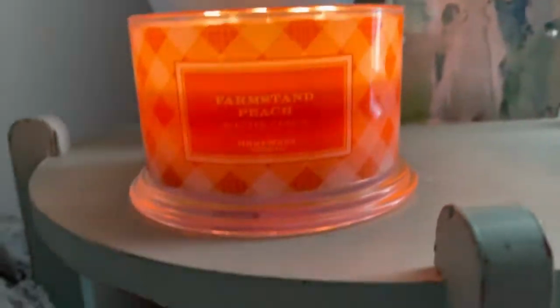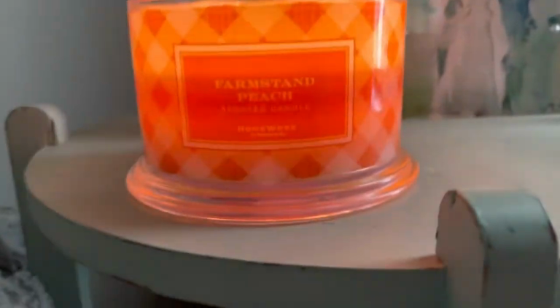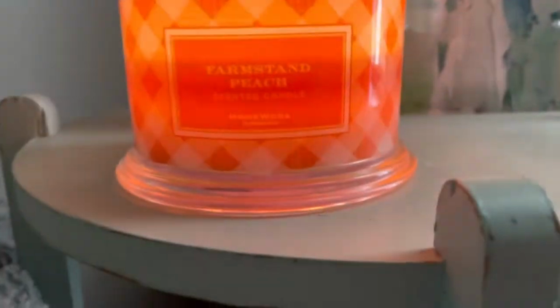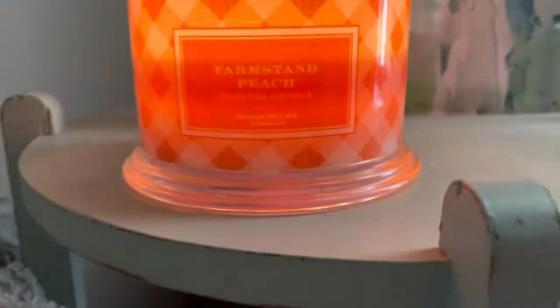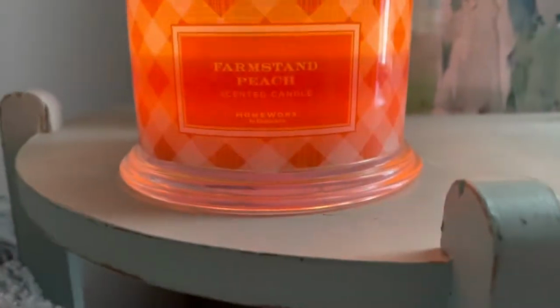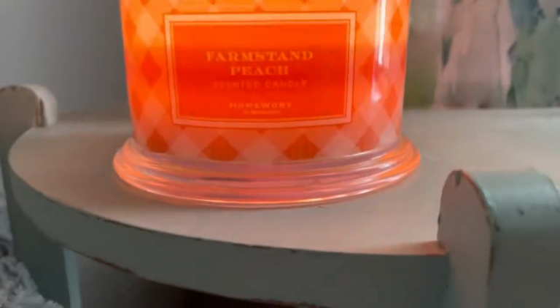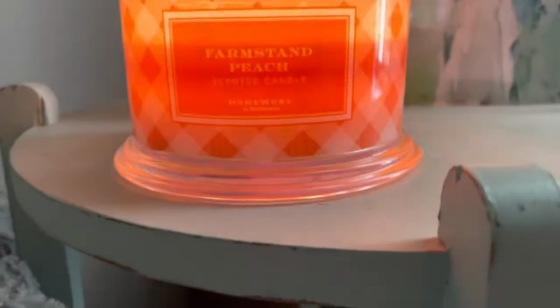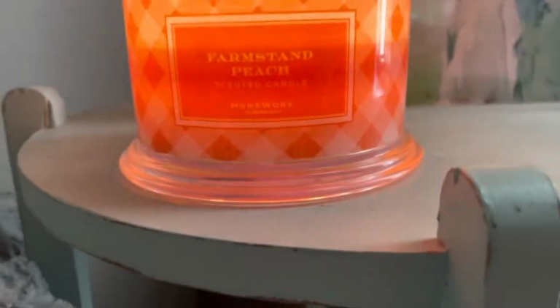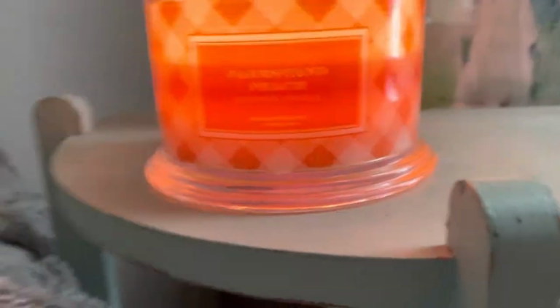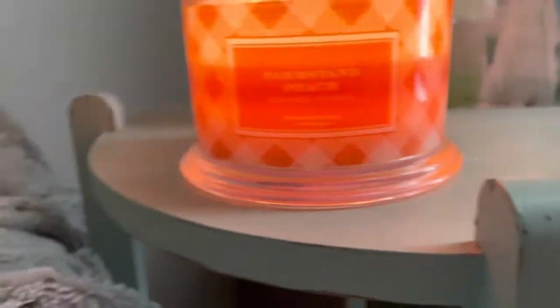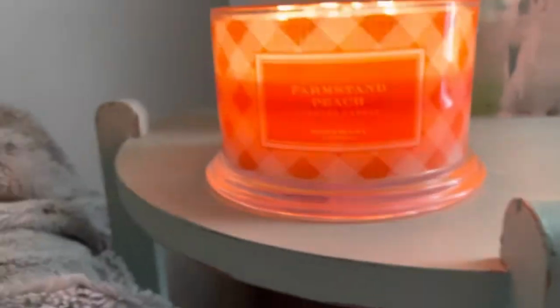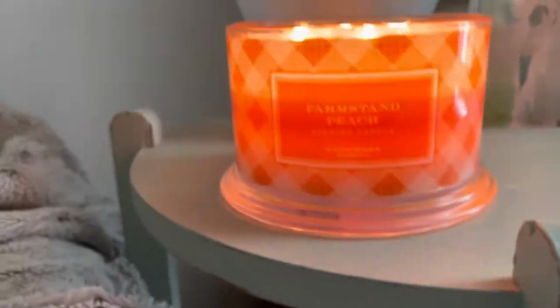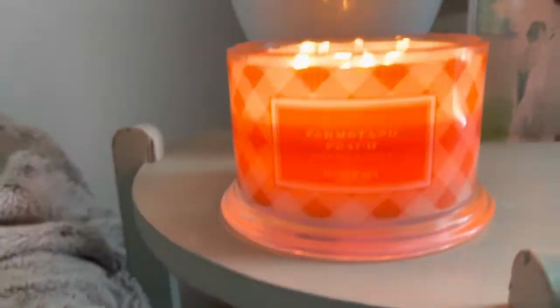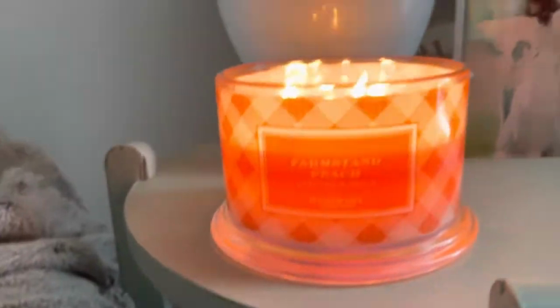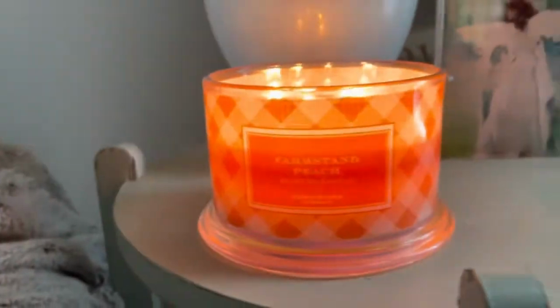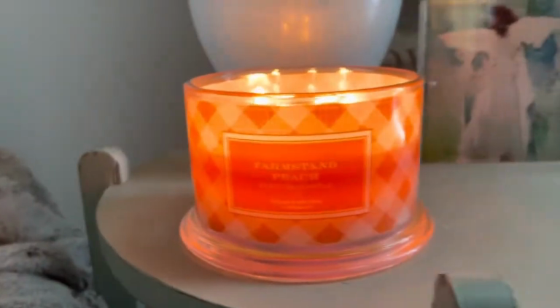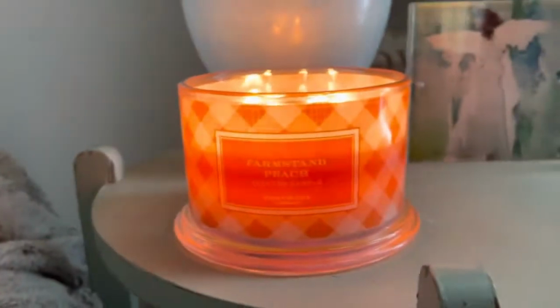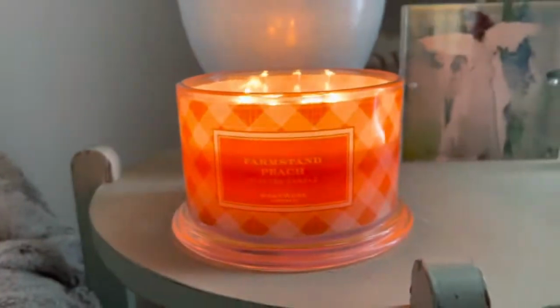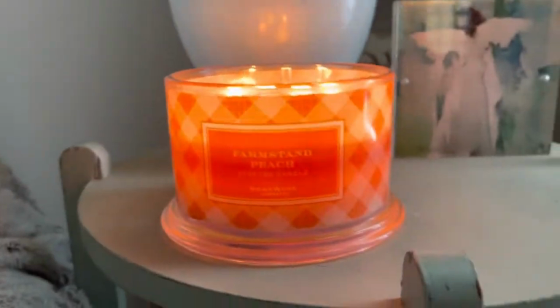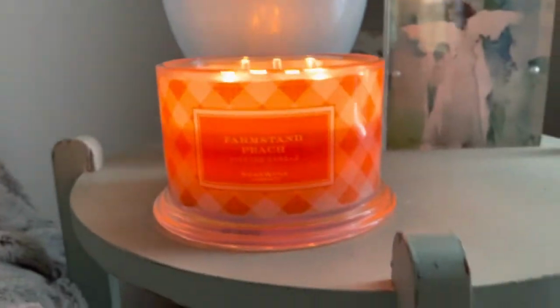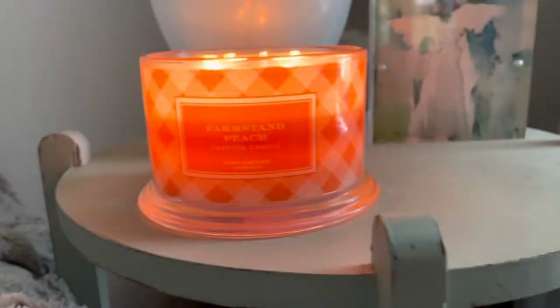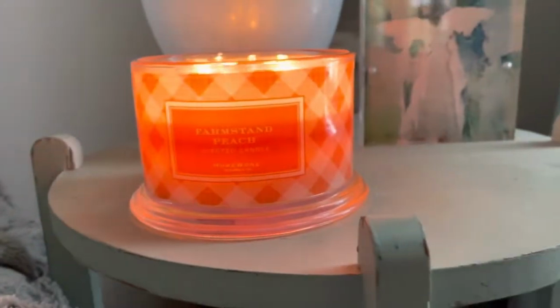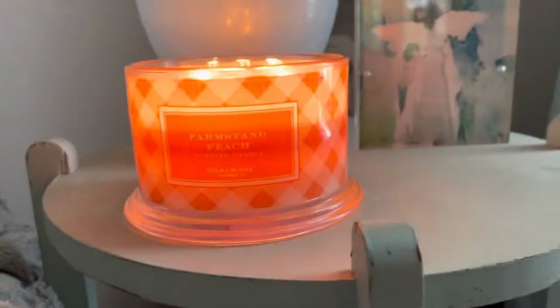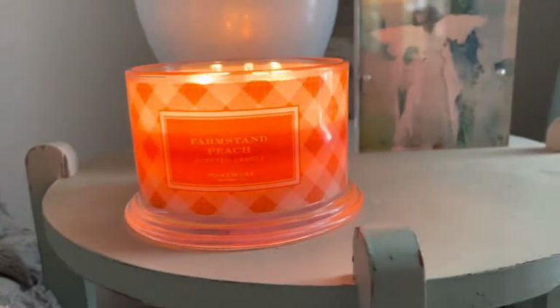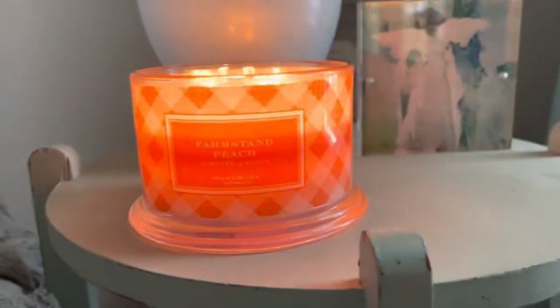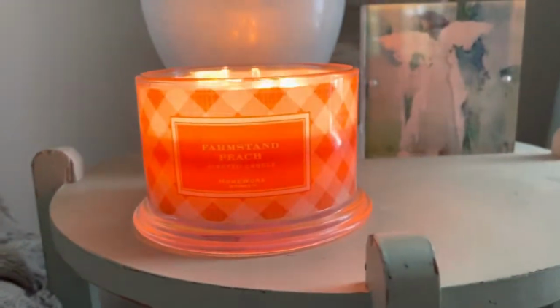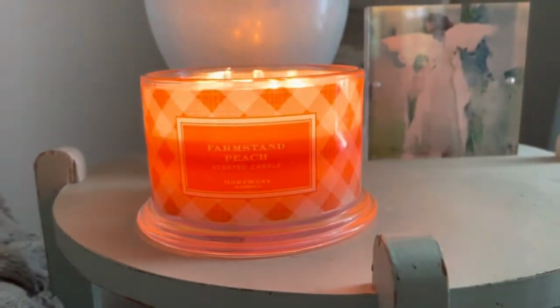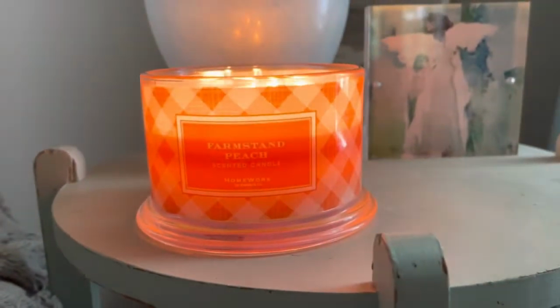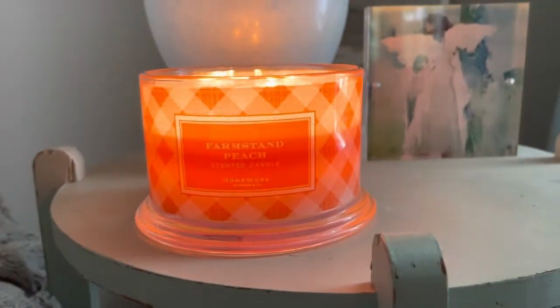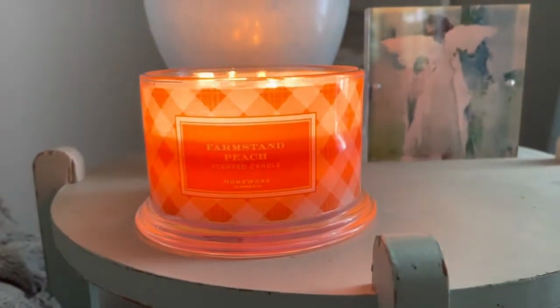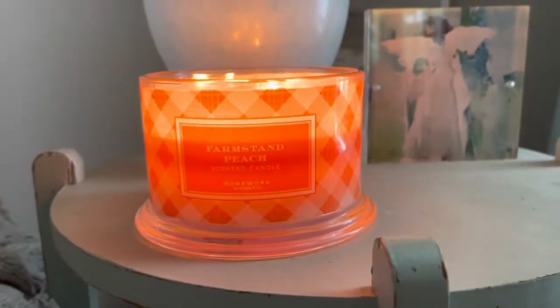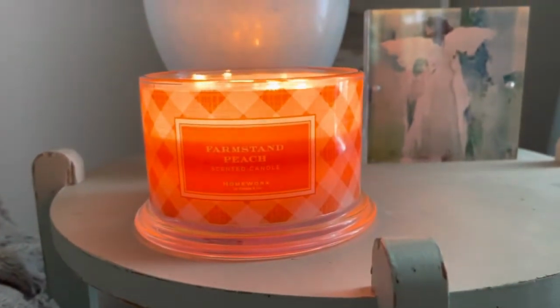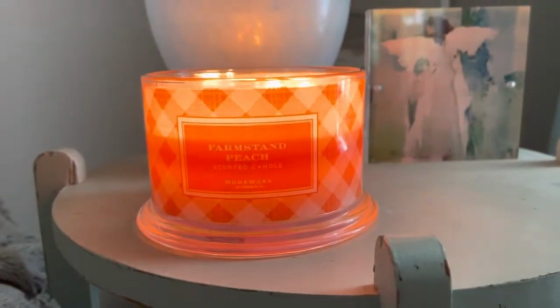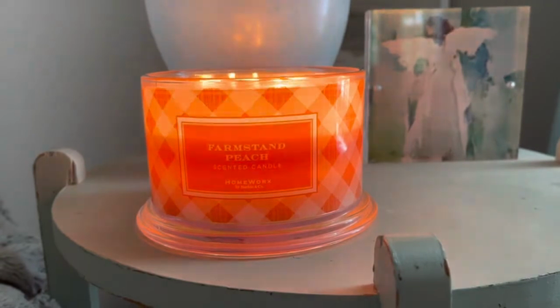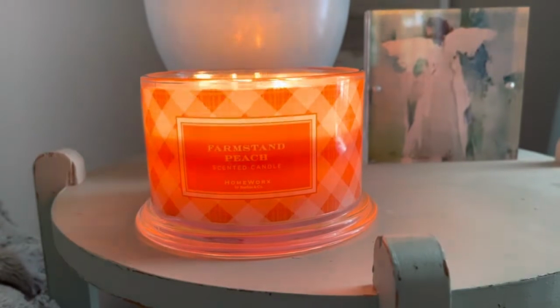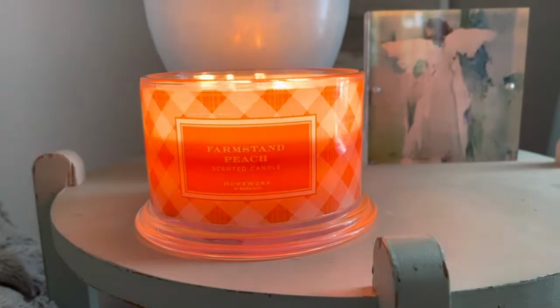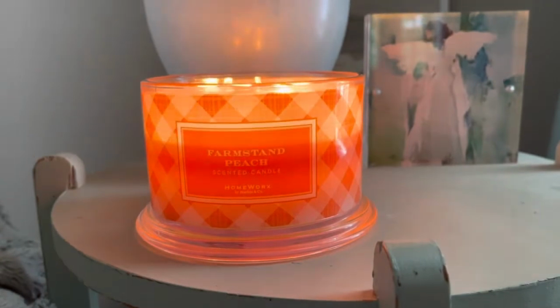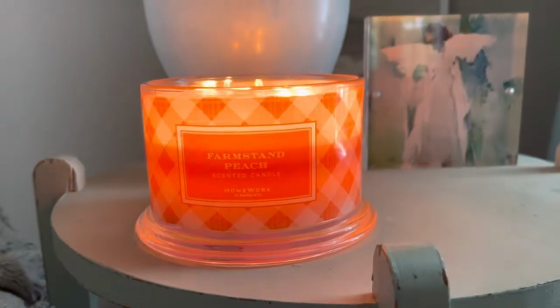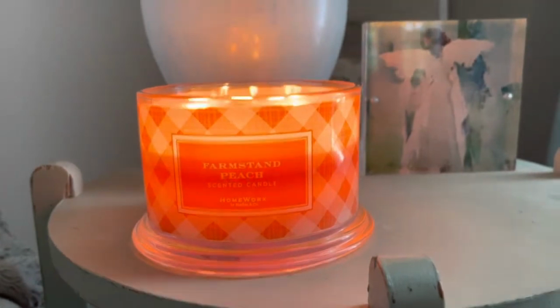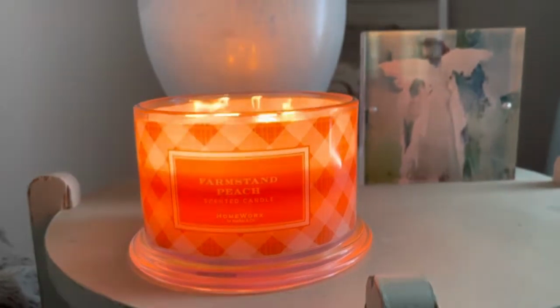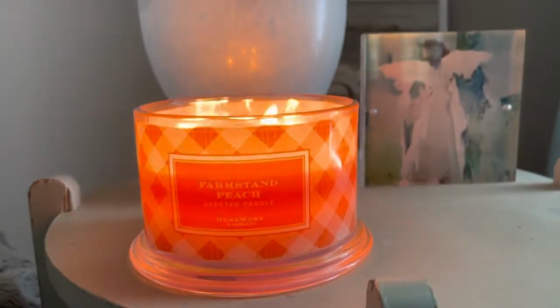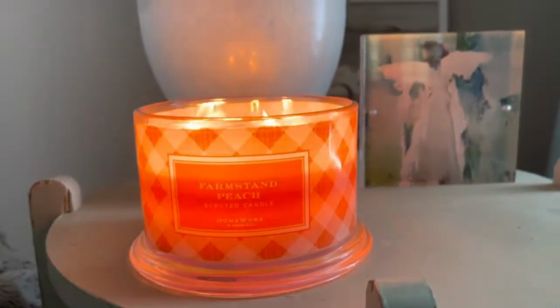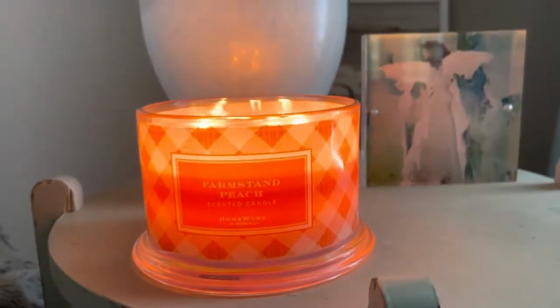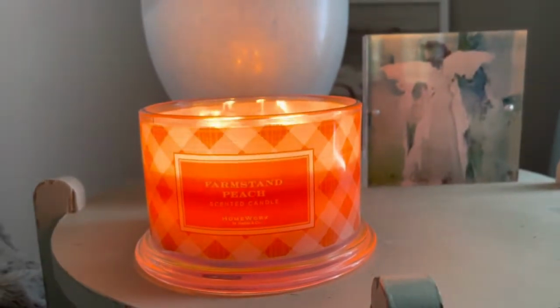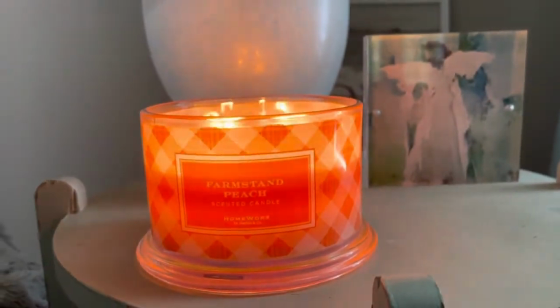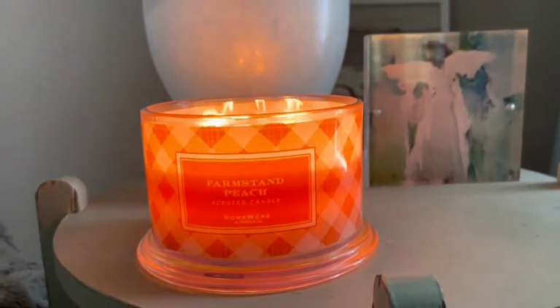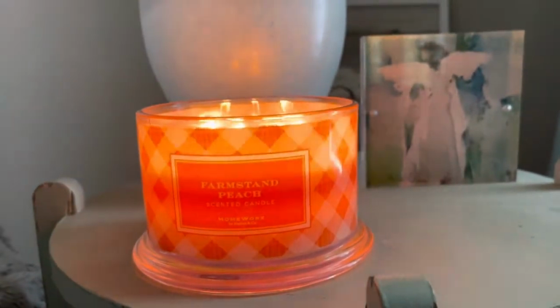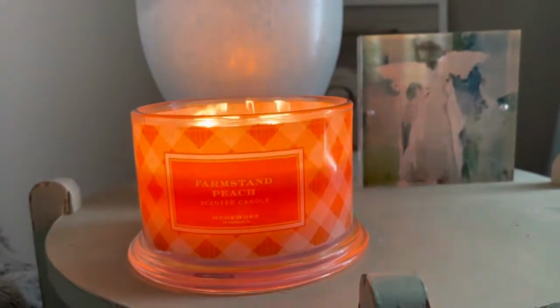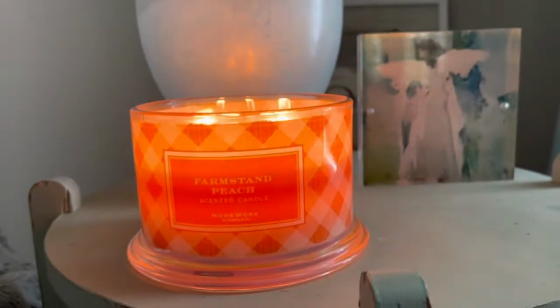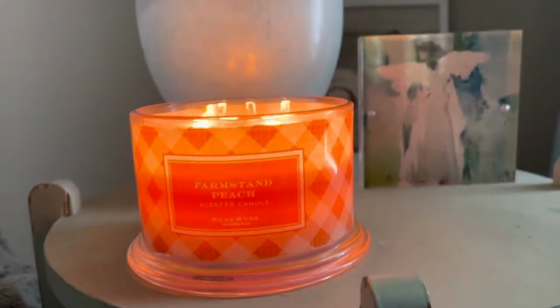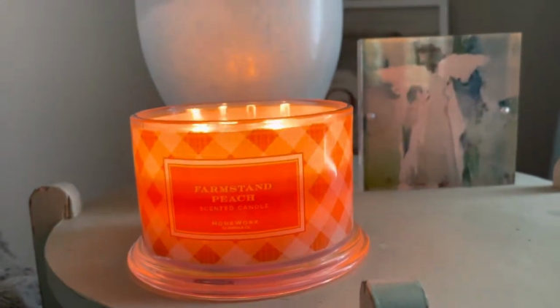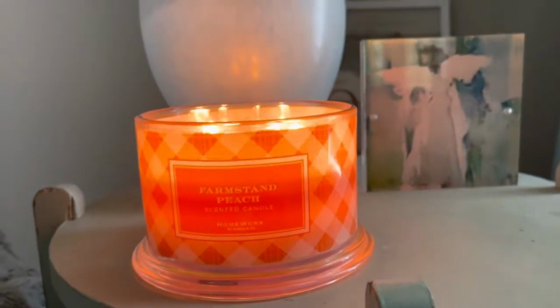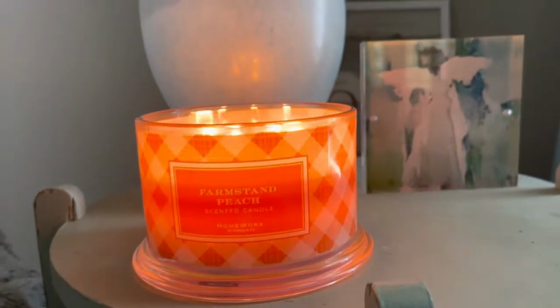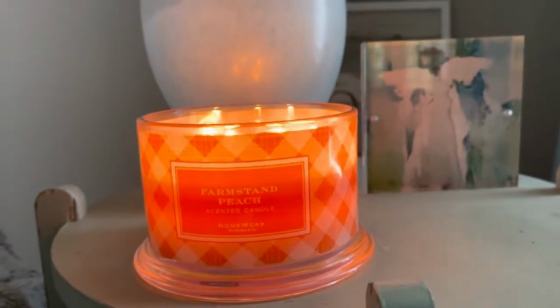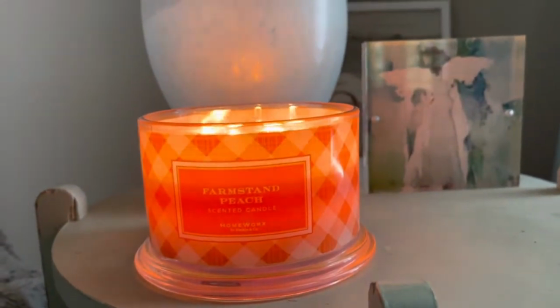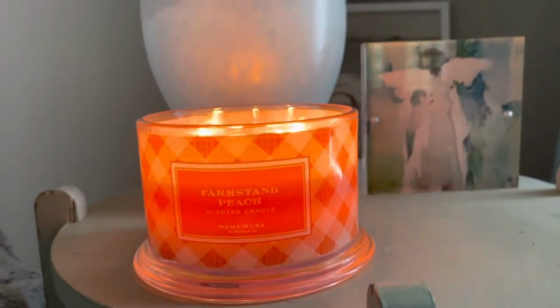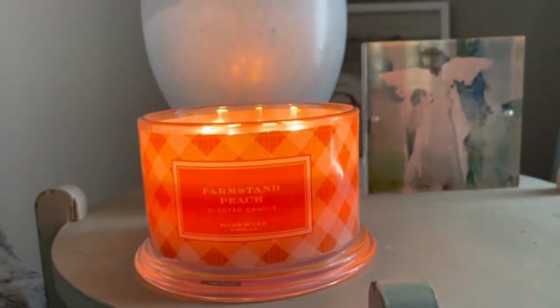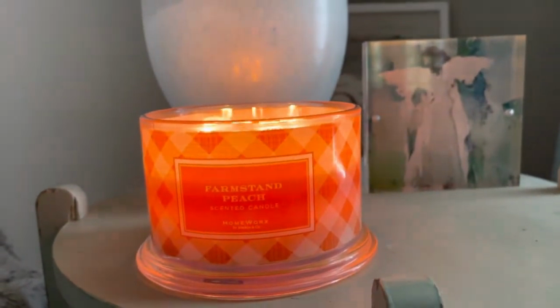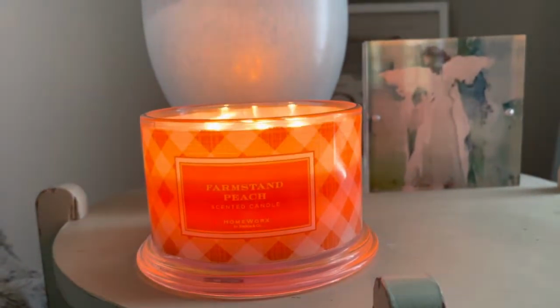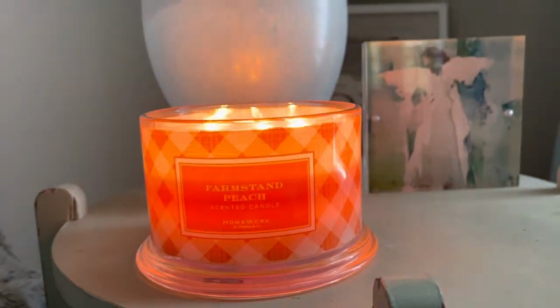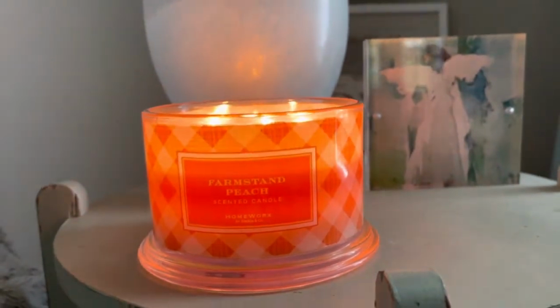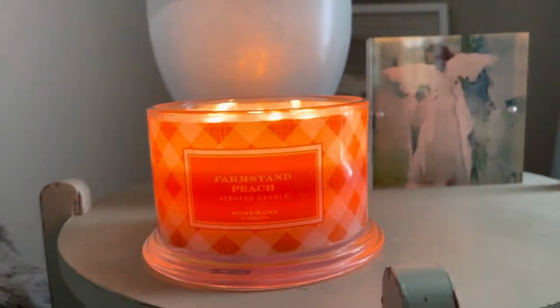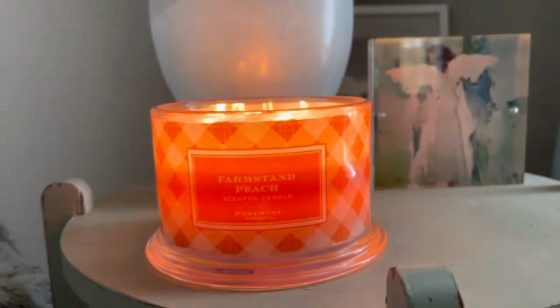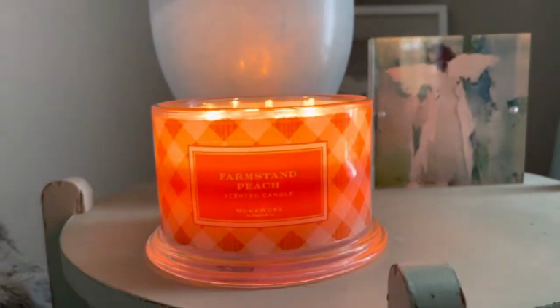Now on to the scent. The notes on this one are ripened peach, mandarin, peach blossoms, and sugared vanilla.